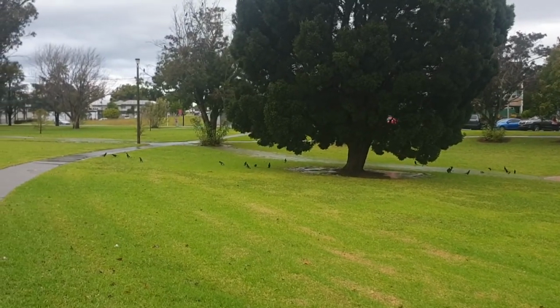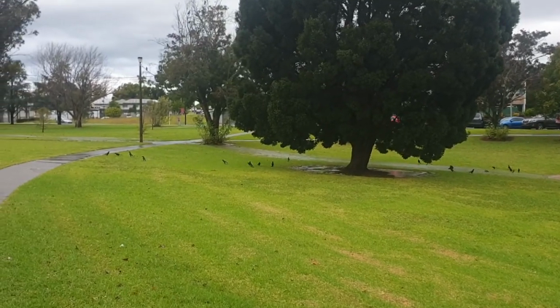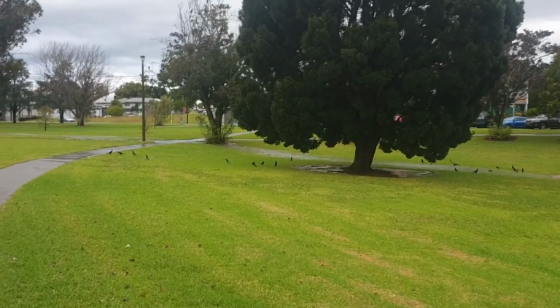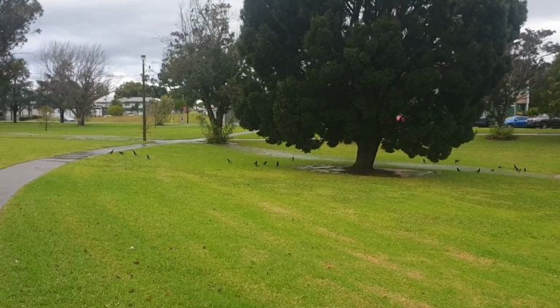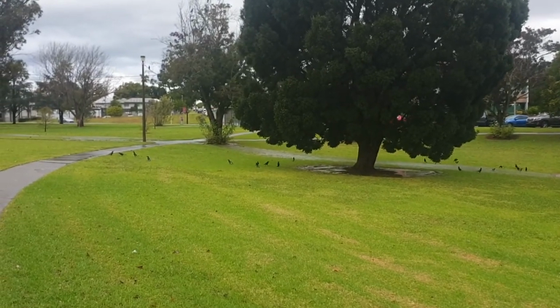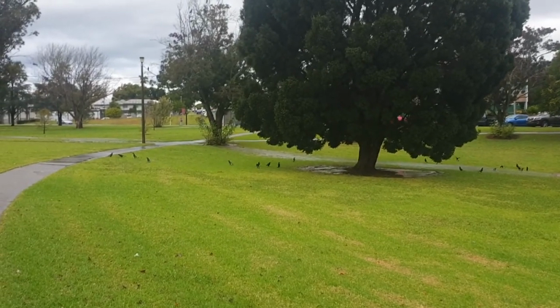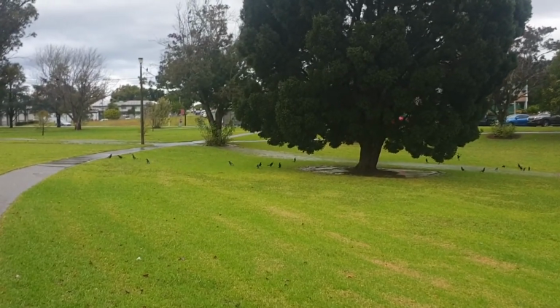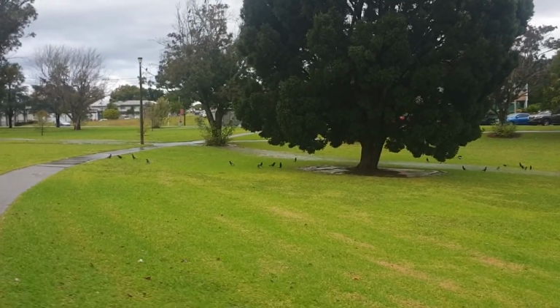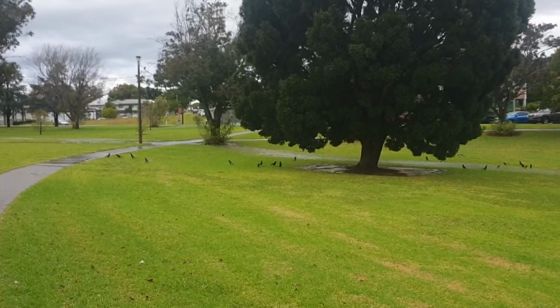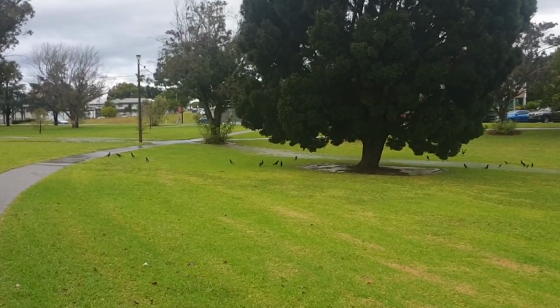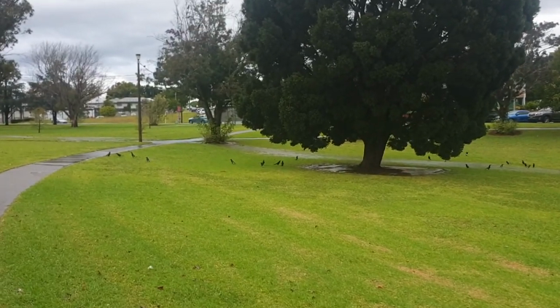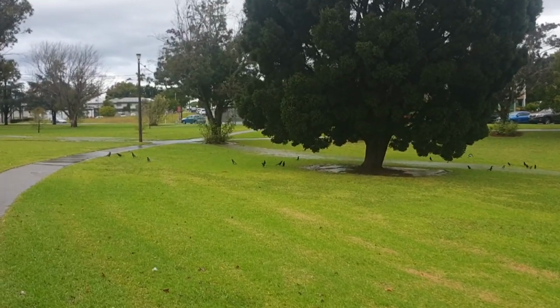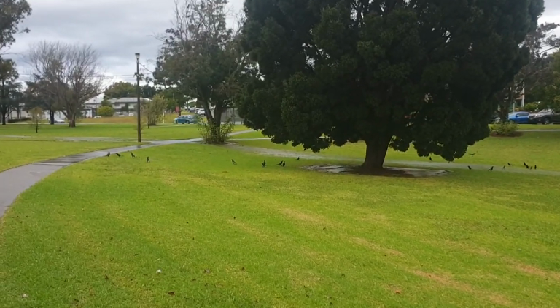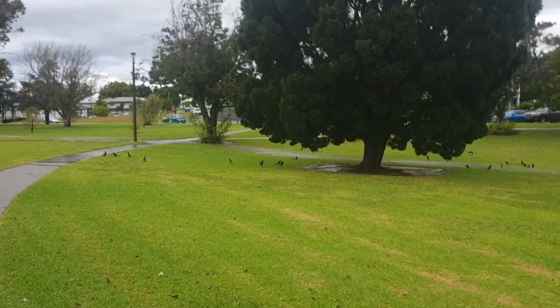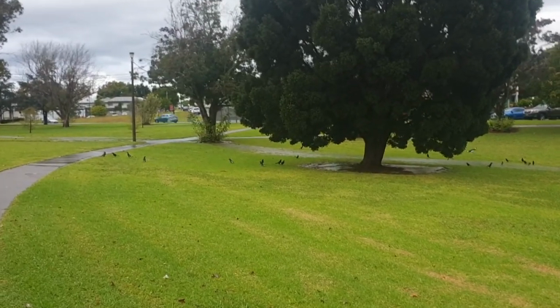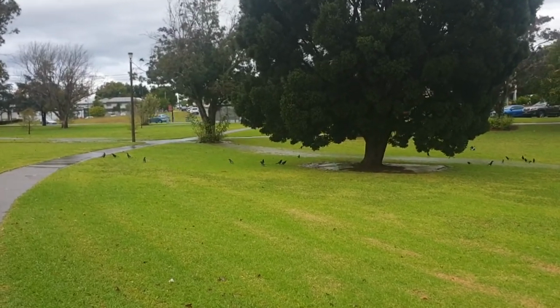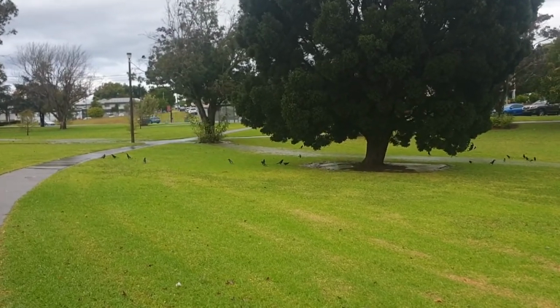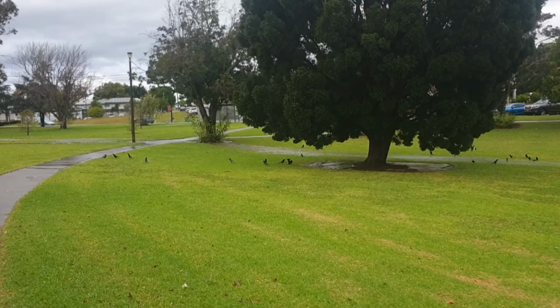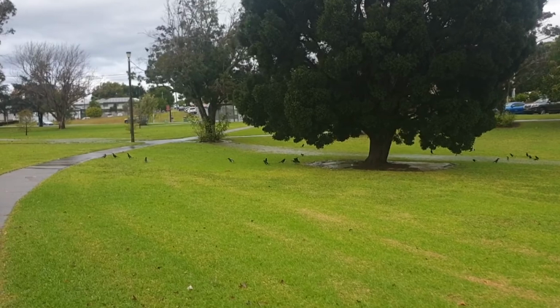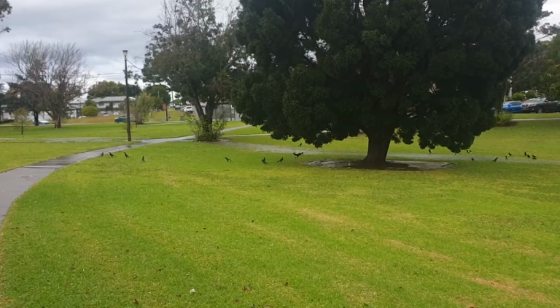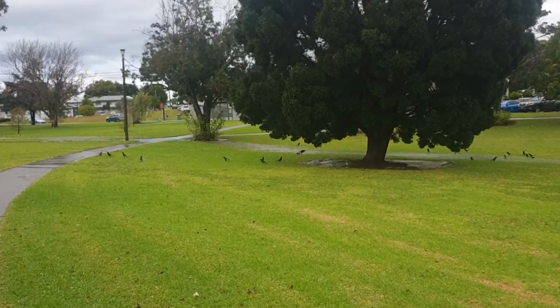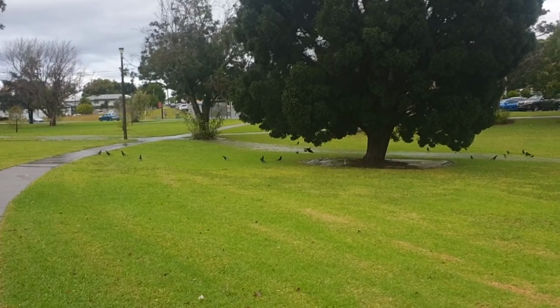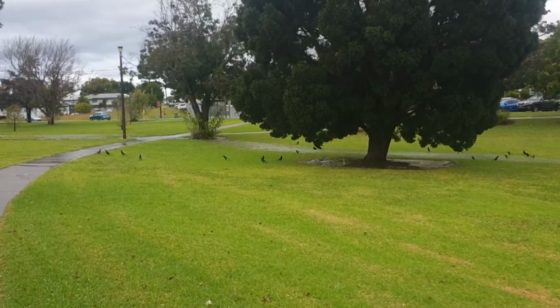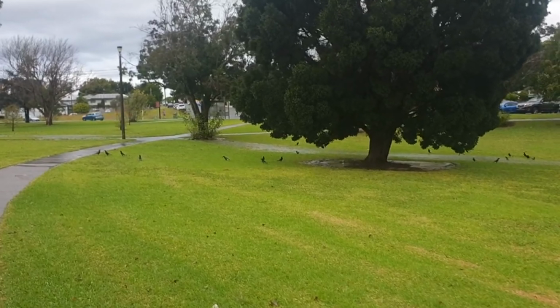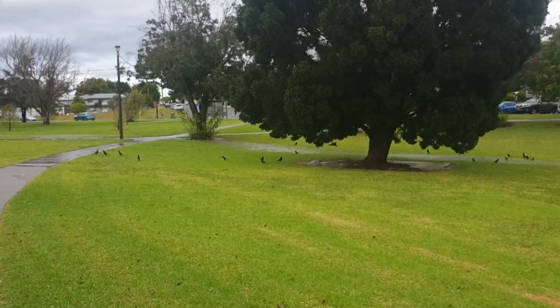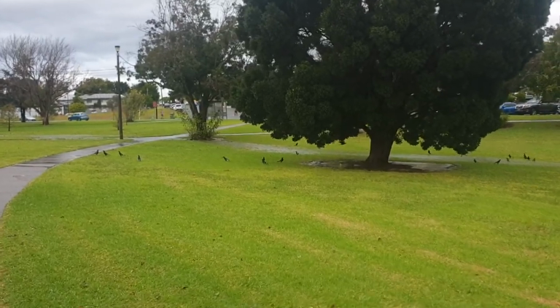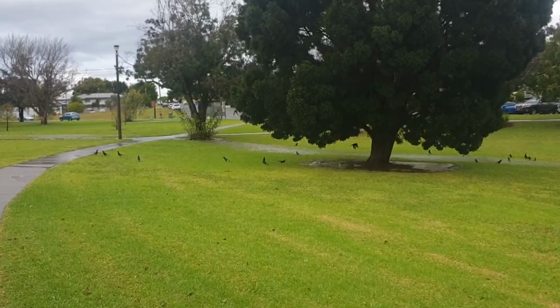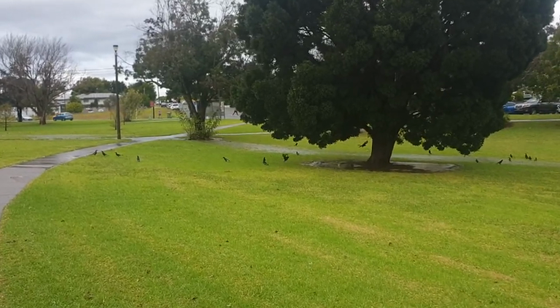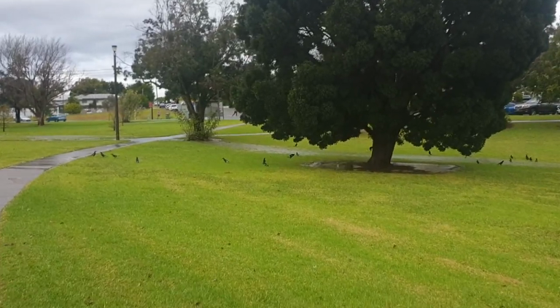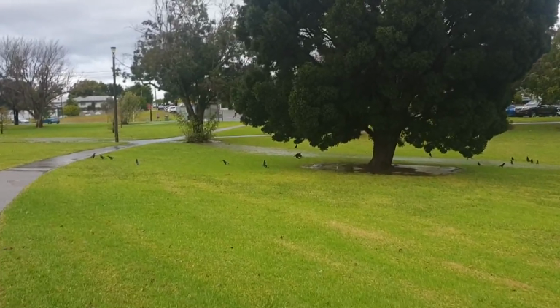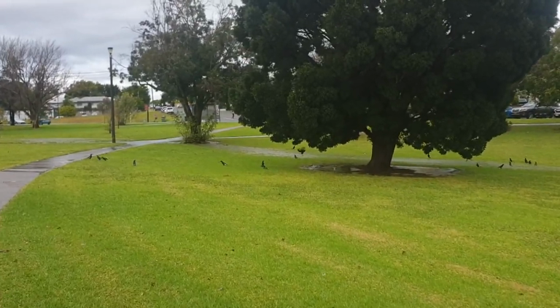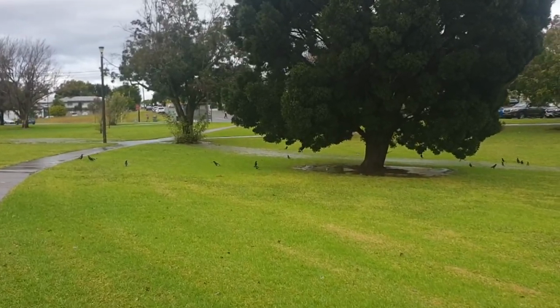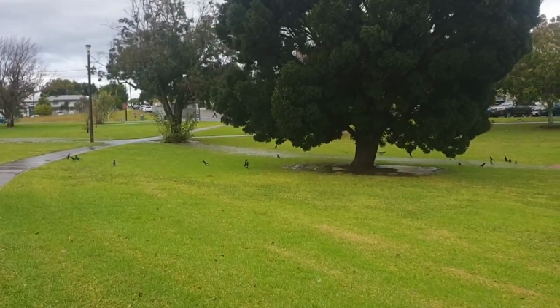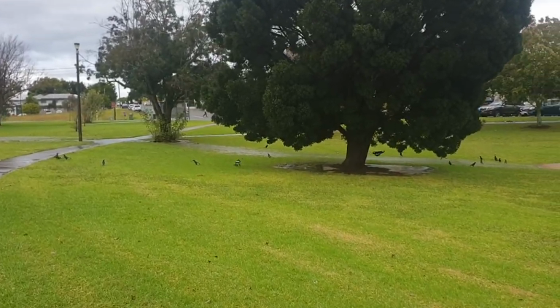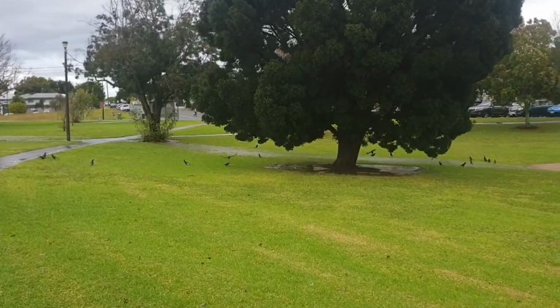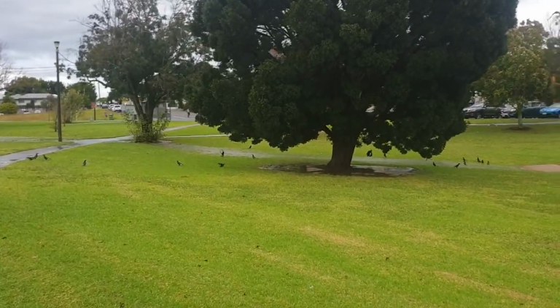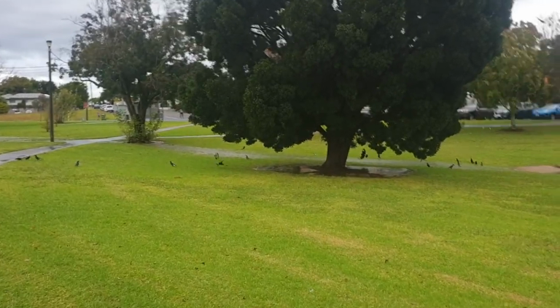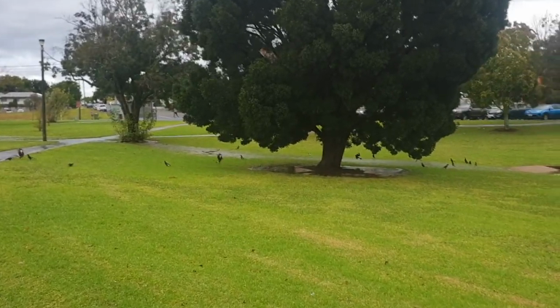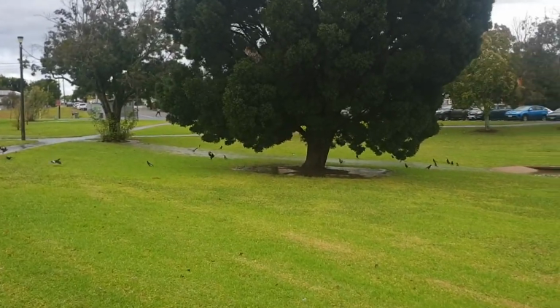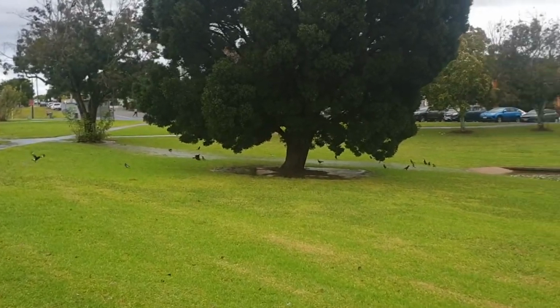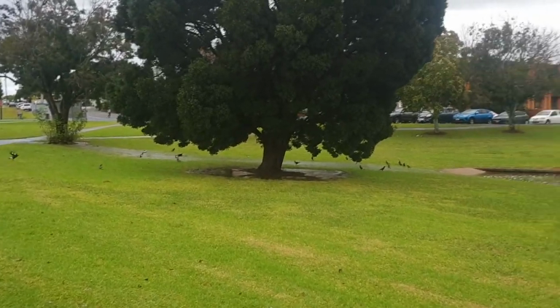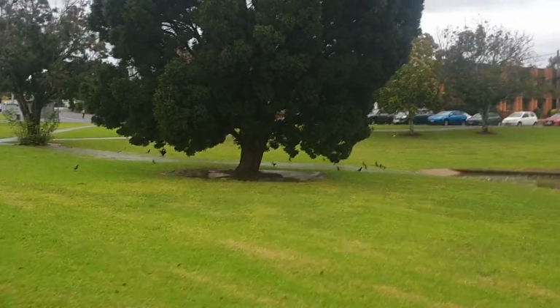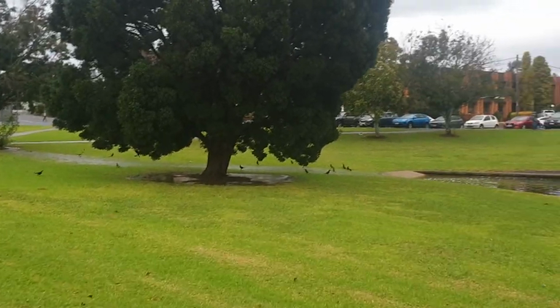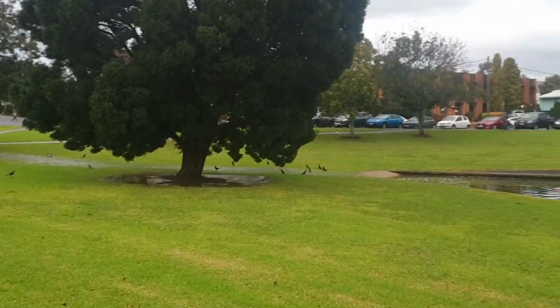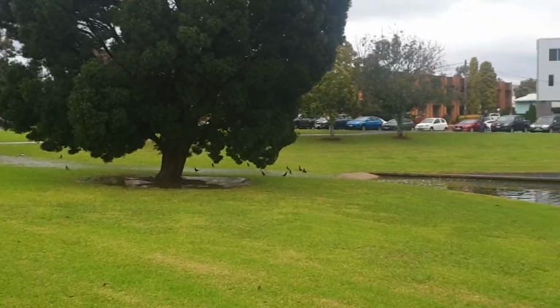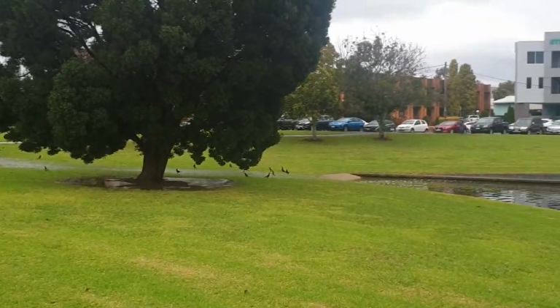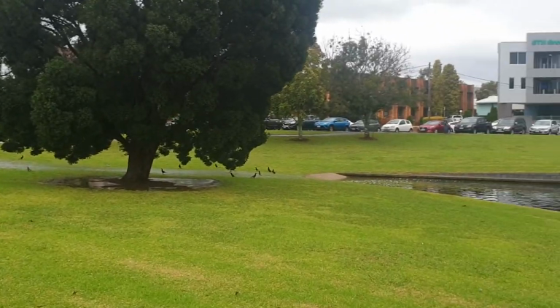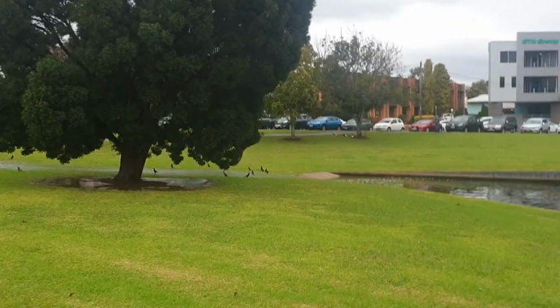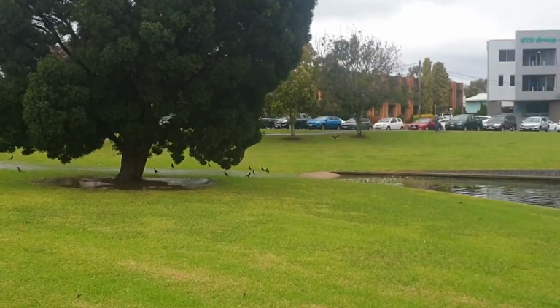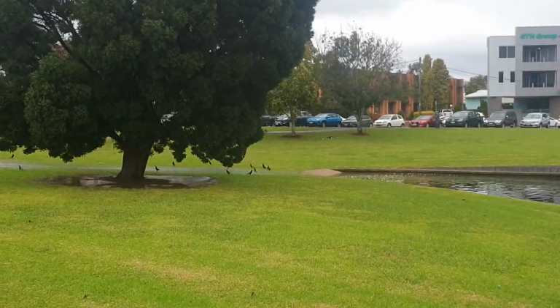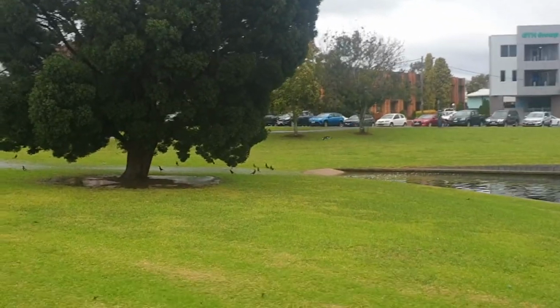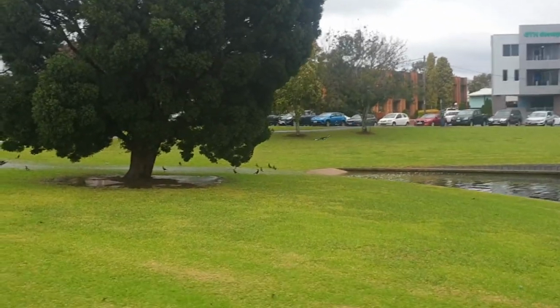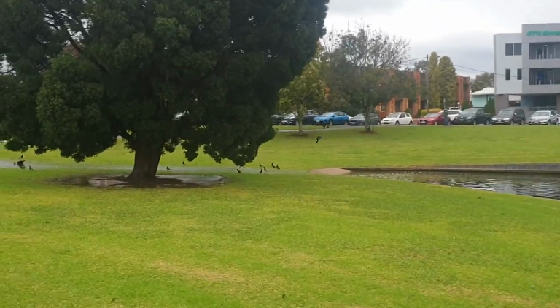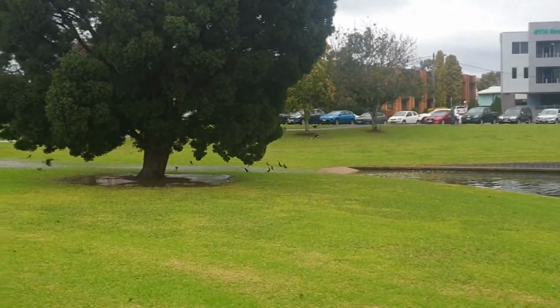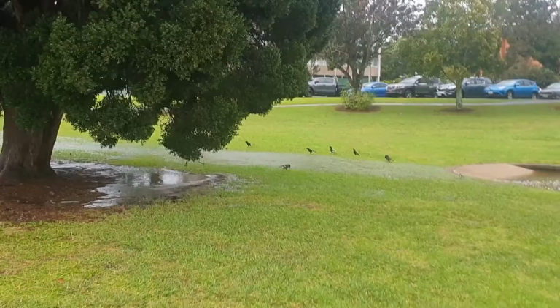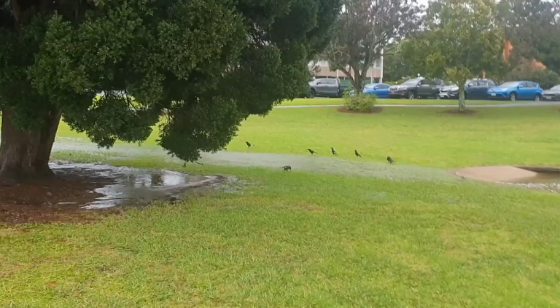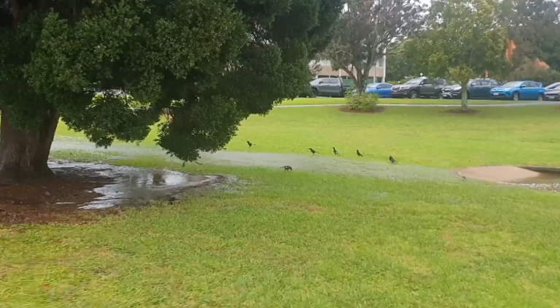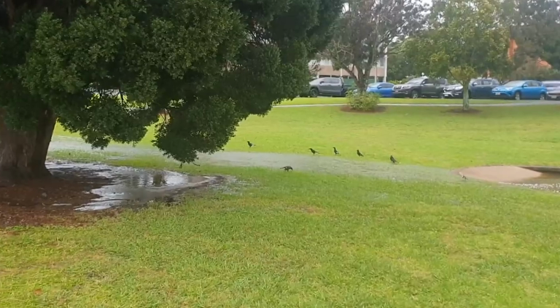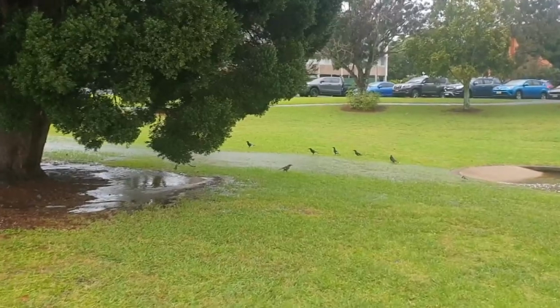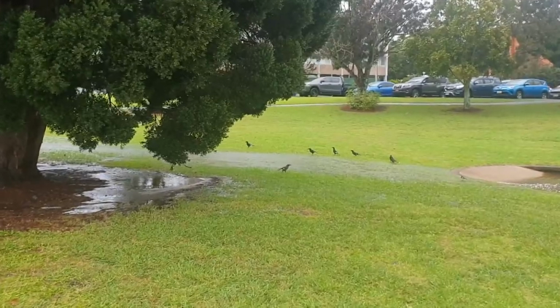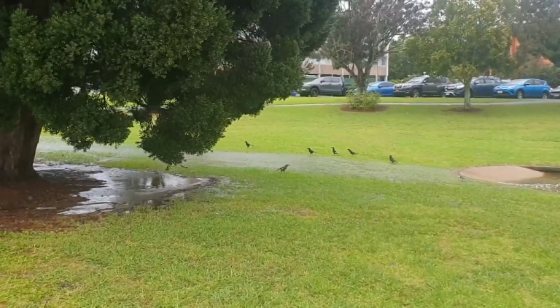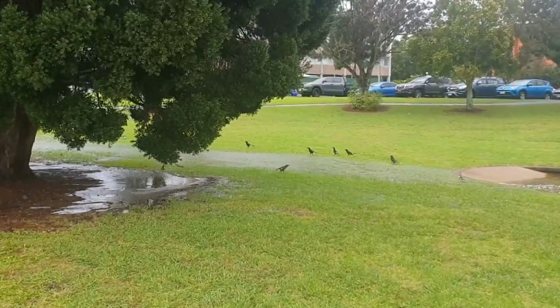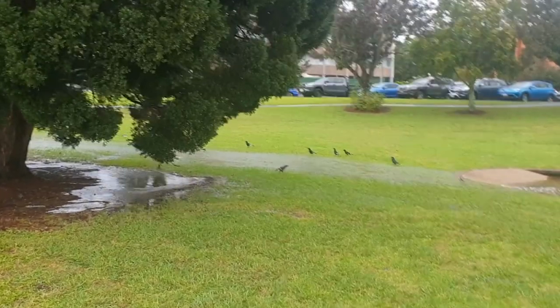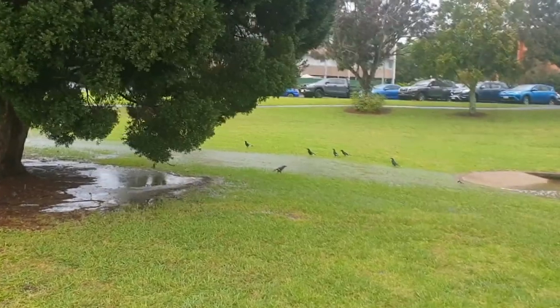On this wet day, a small creek had formed in a park, and a flock of around 20 Pied Currawongs were picking things to eat from out of the water flow.